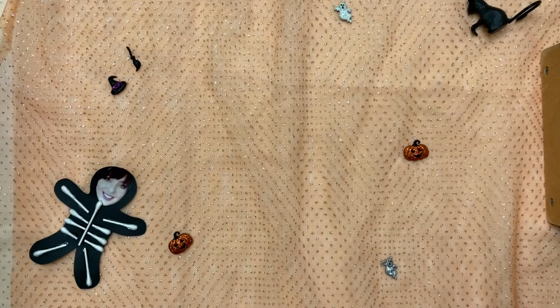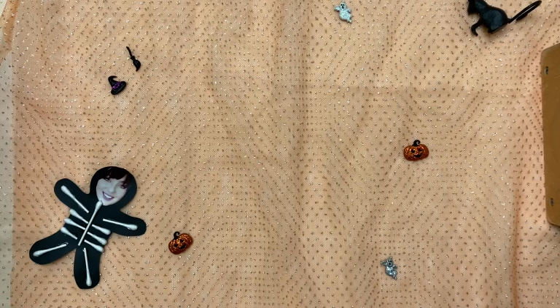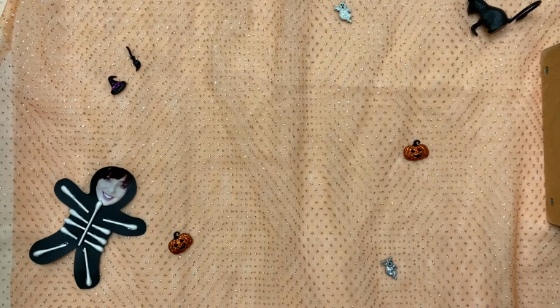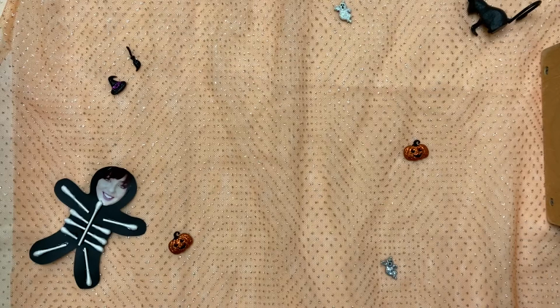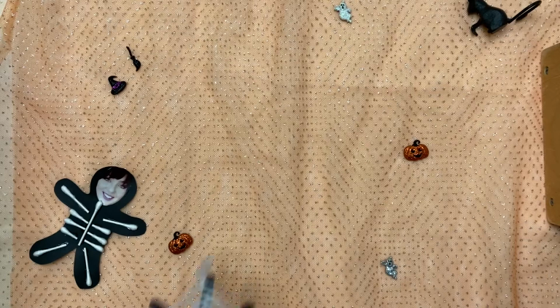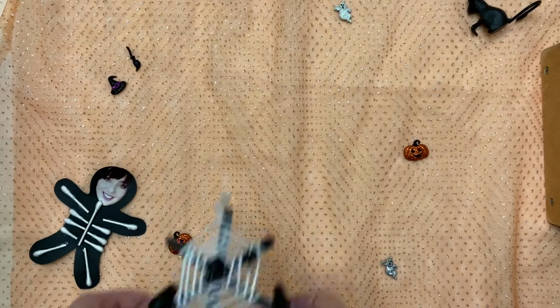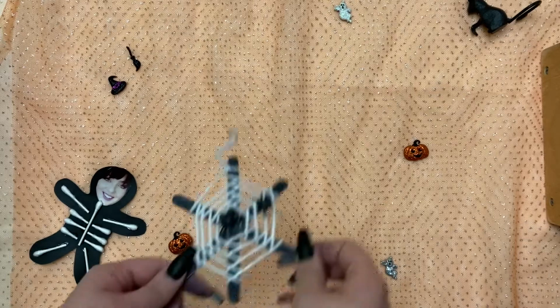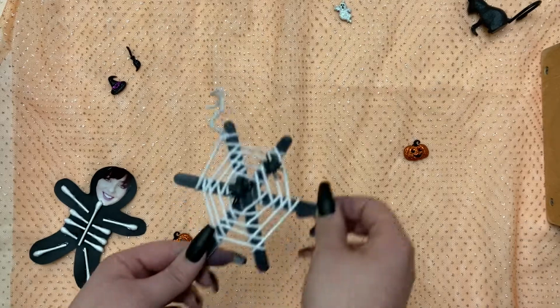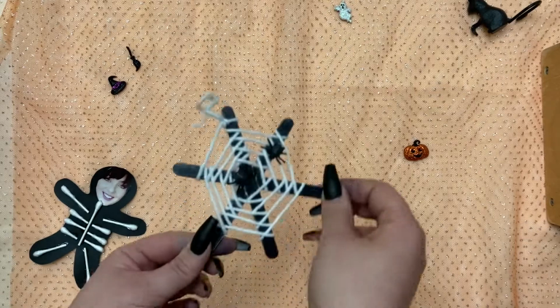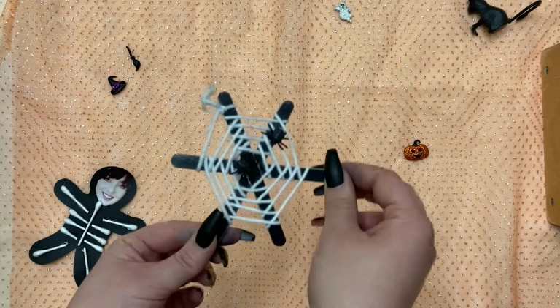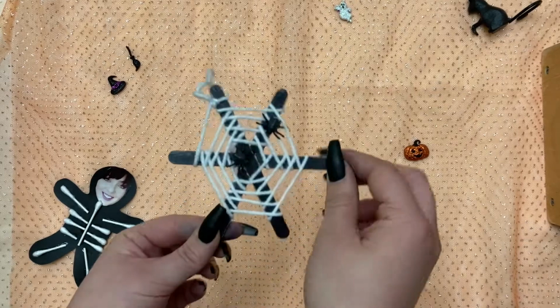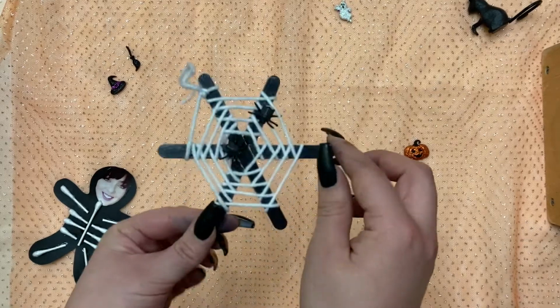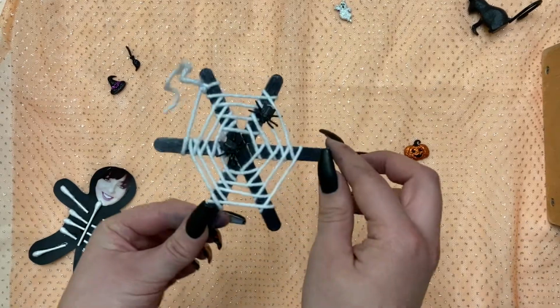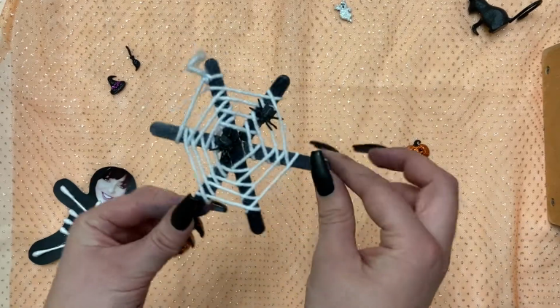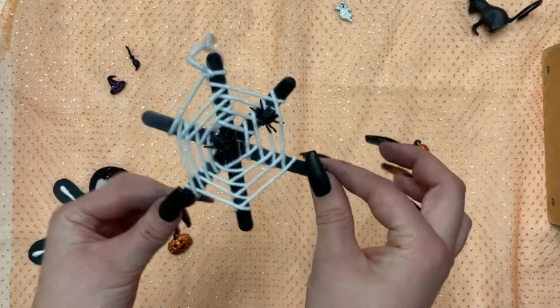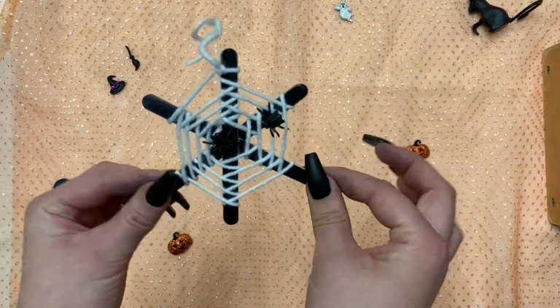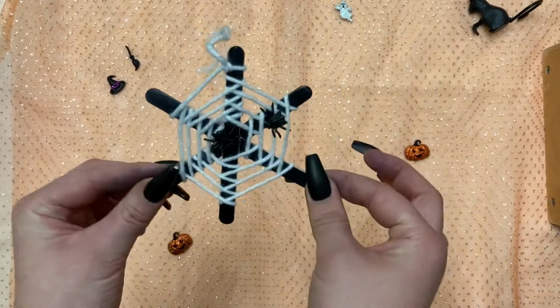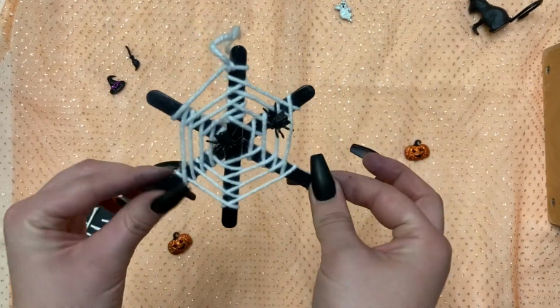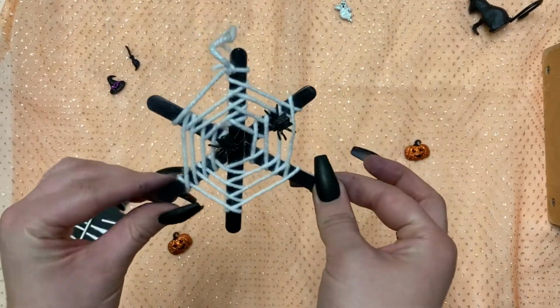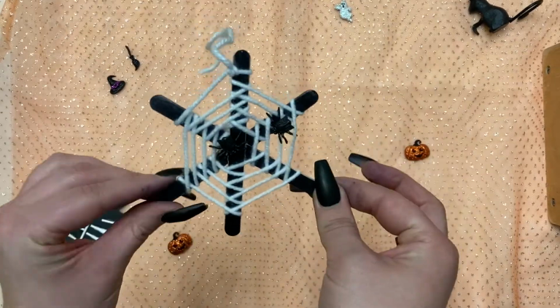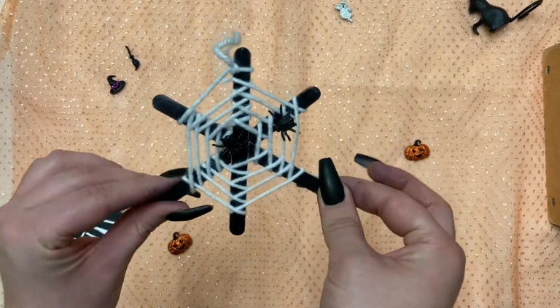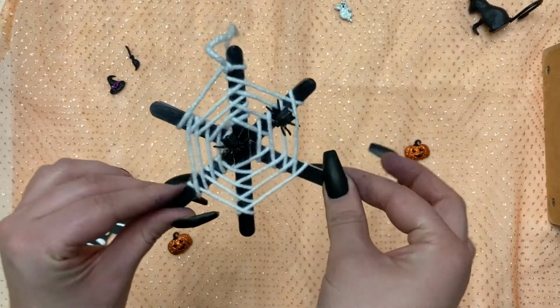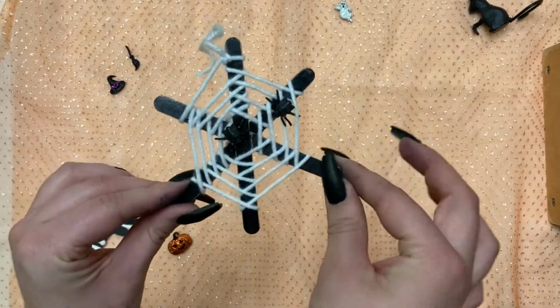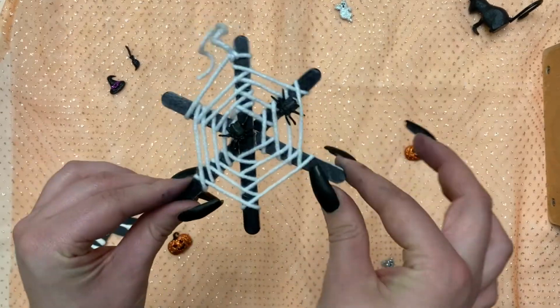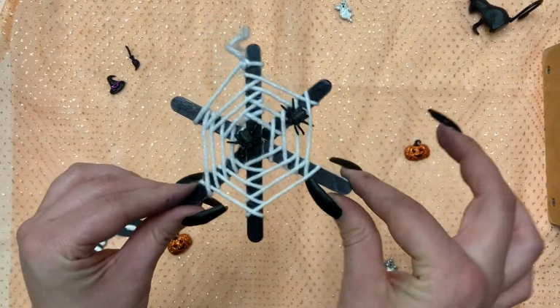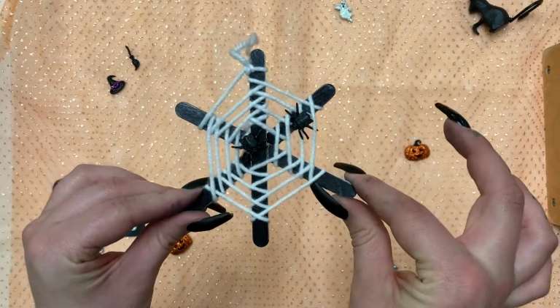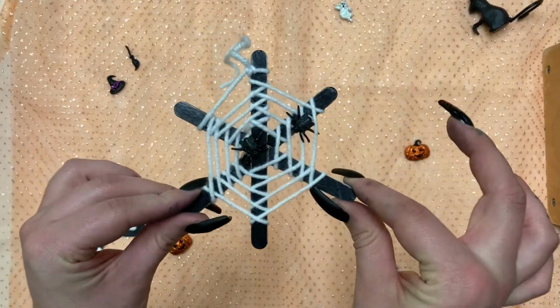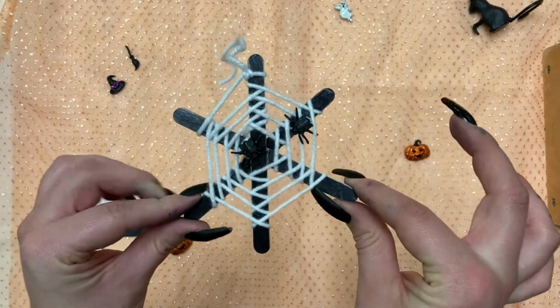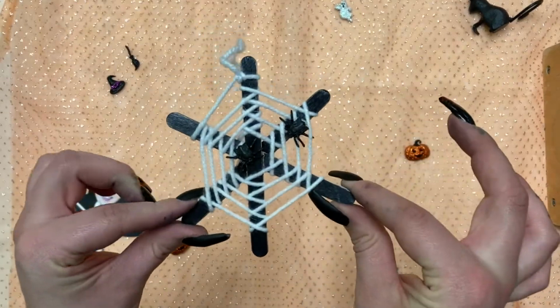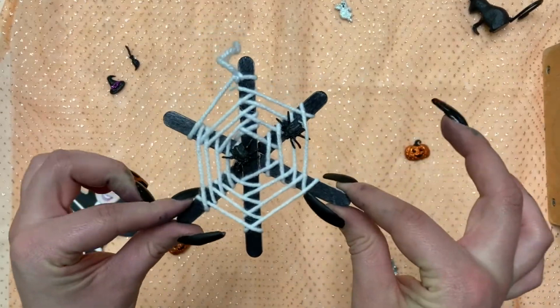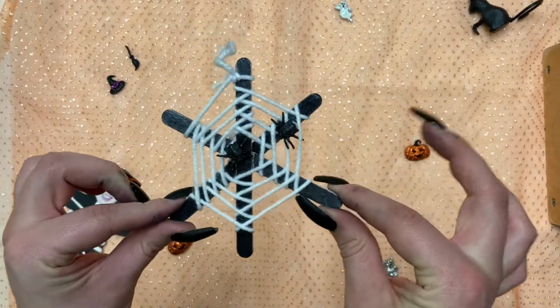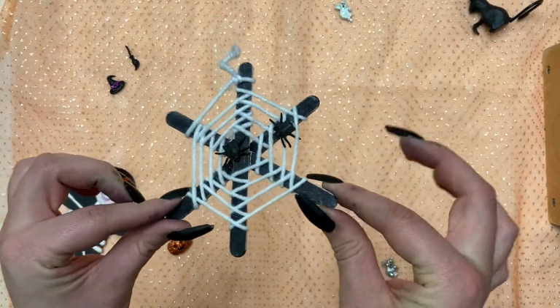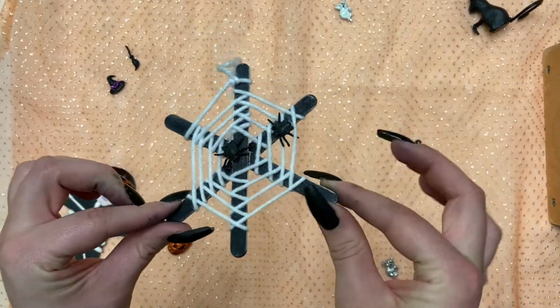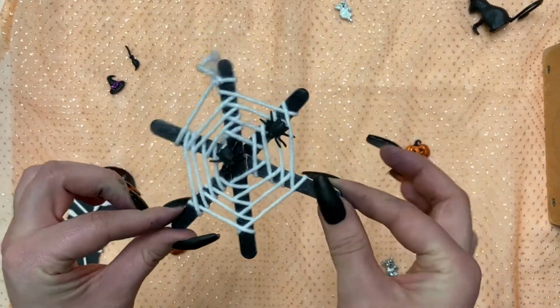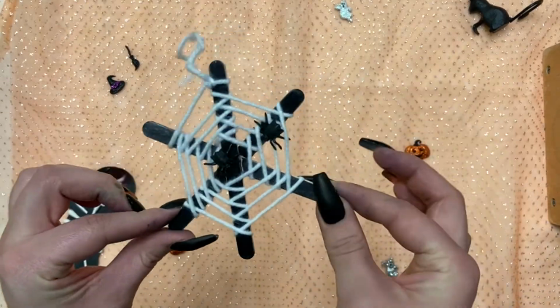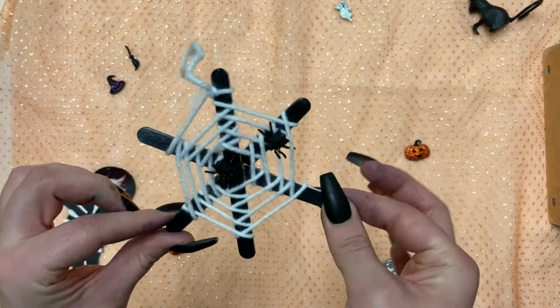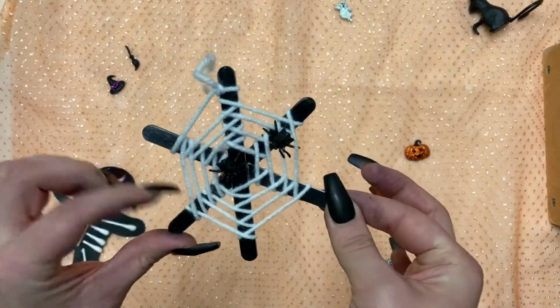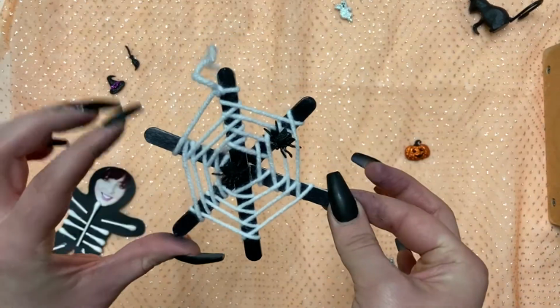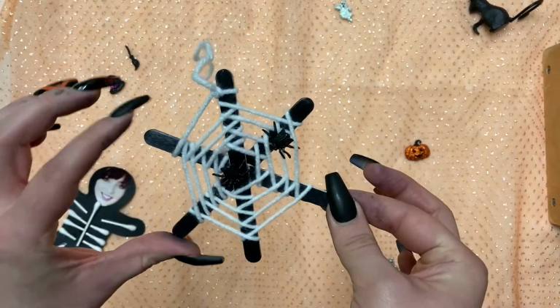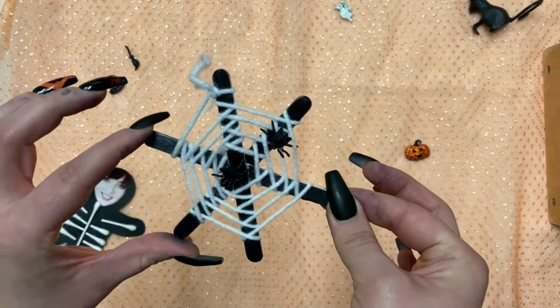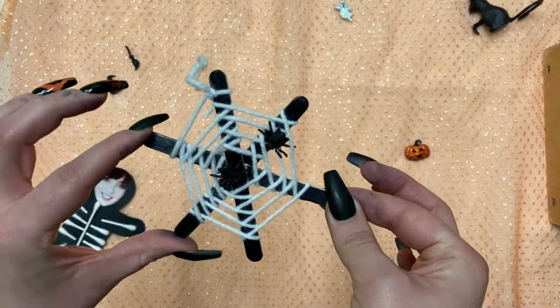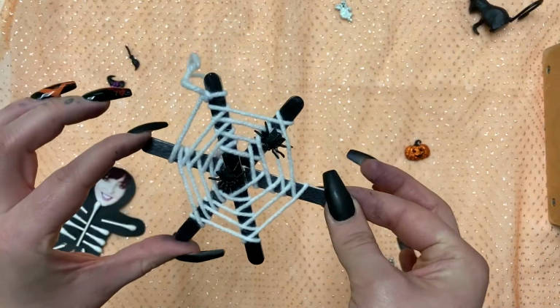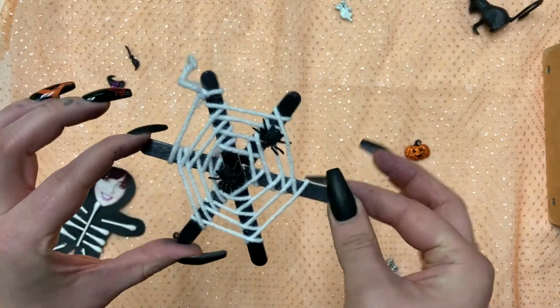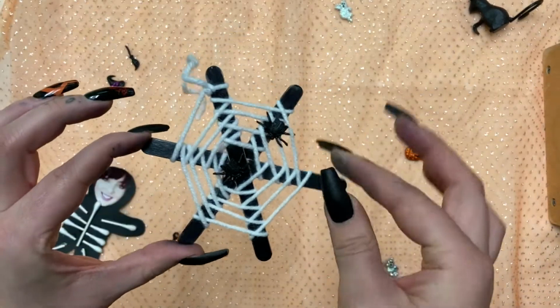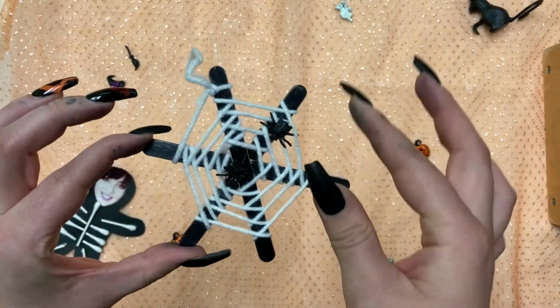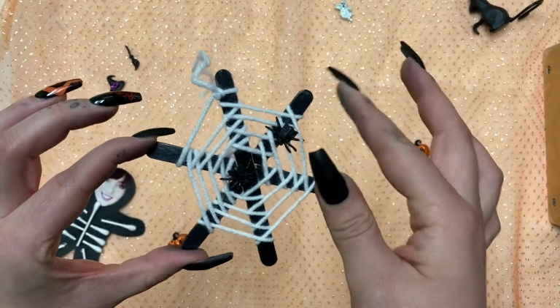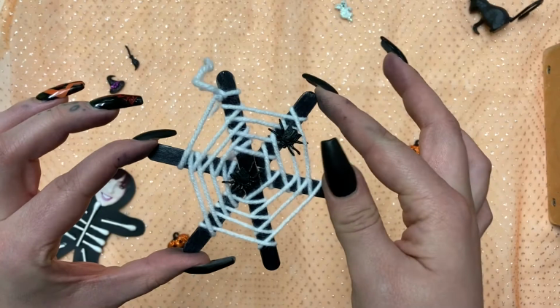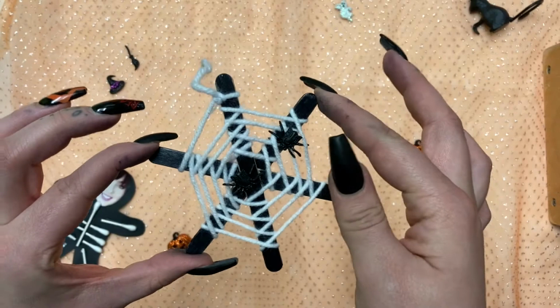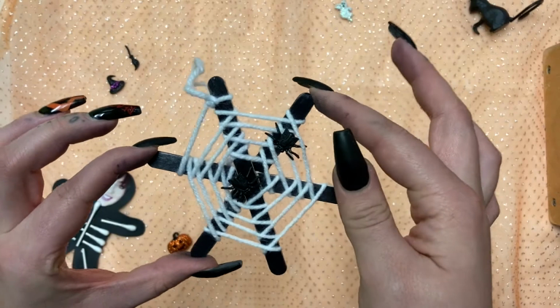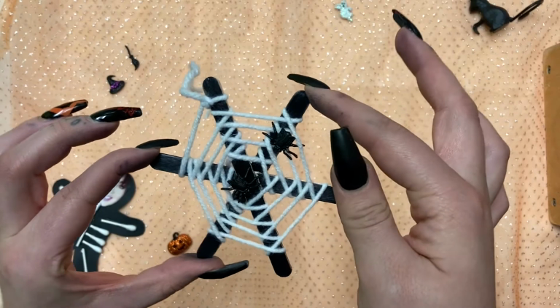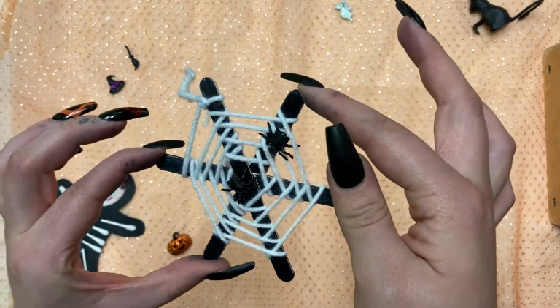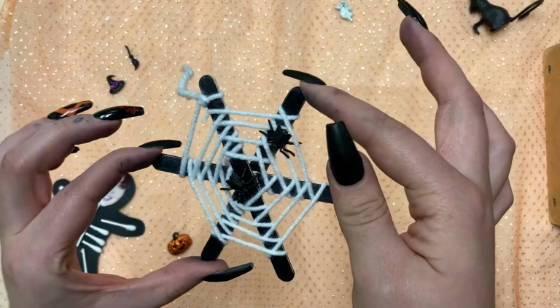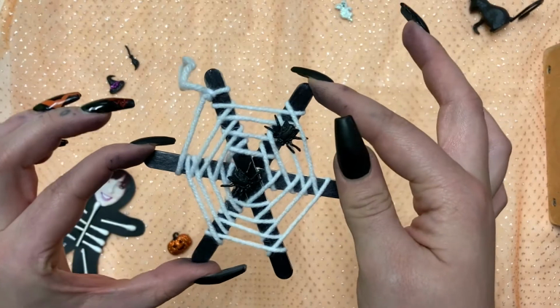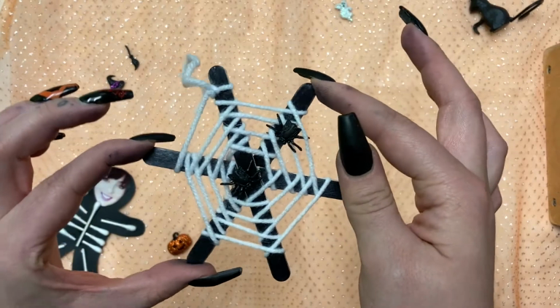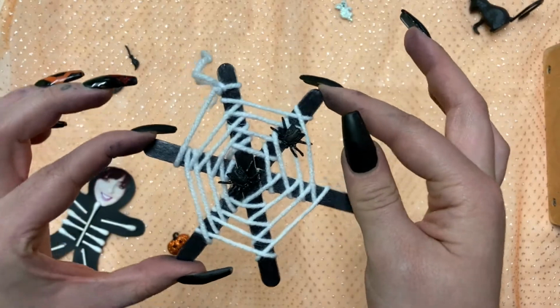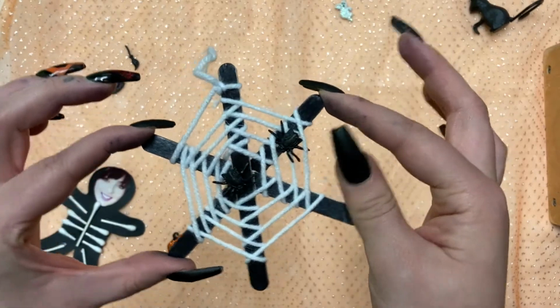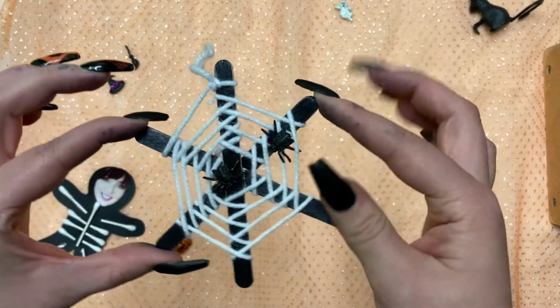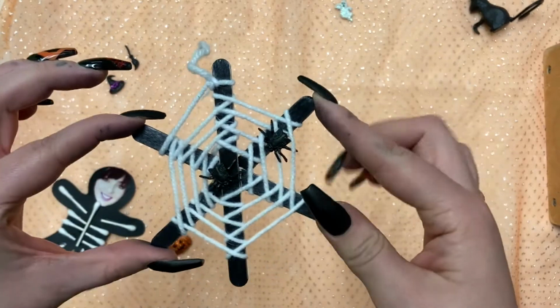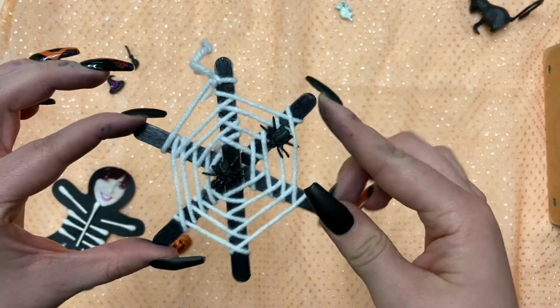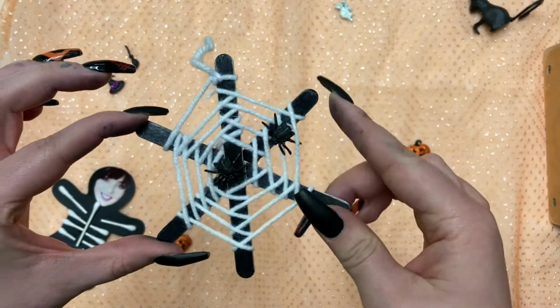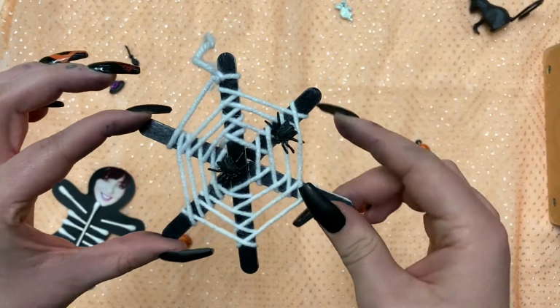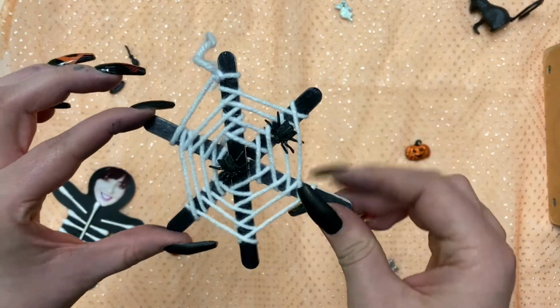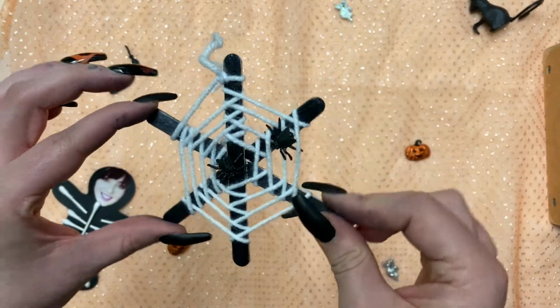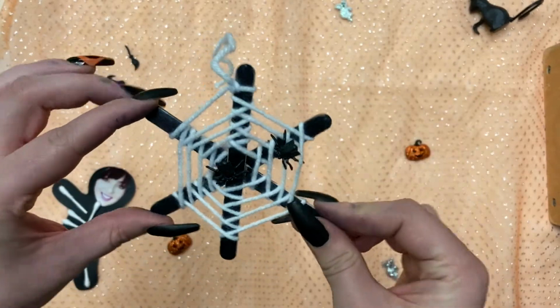Hi everyone, this is Miss Kat from the Woodhouse and Public Library and today we are making this spooky spiderweb craft.